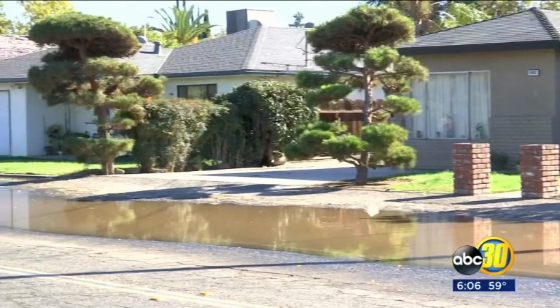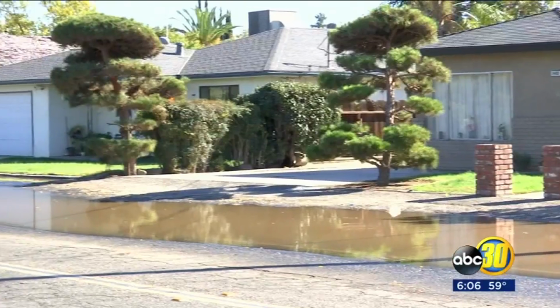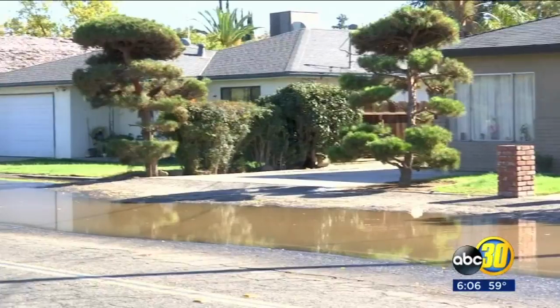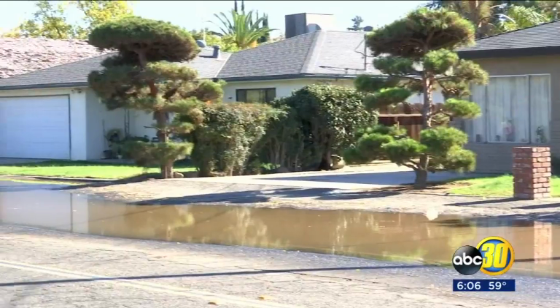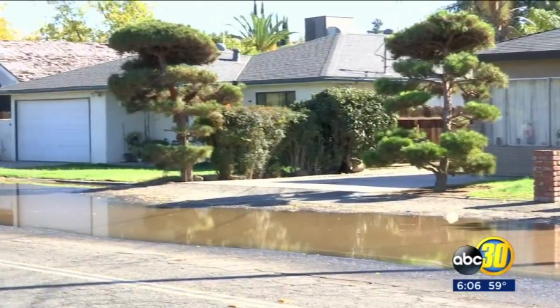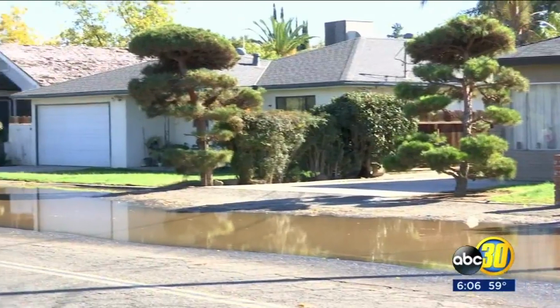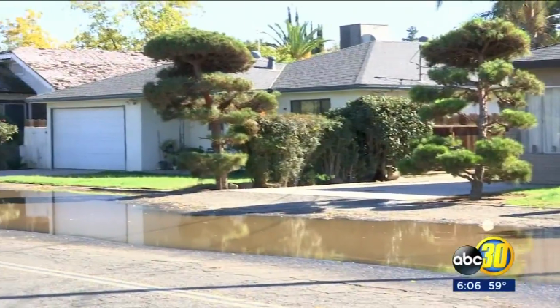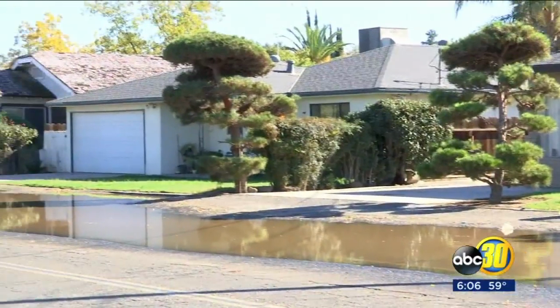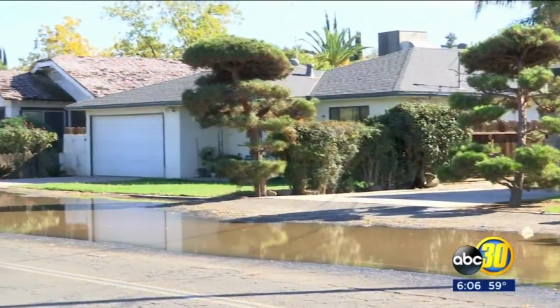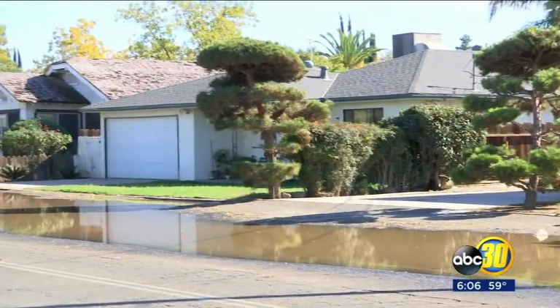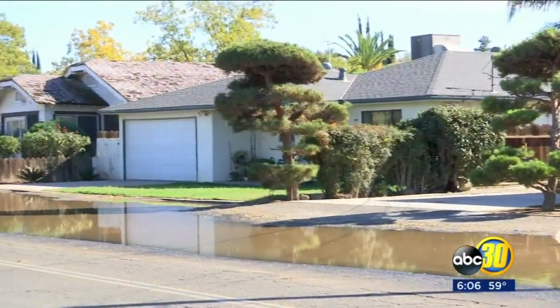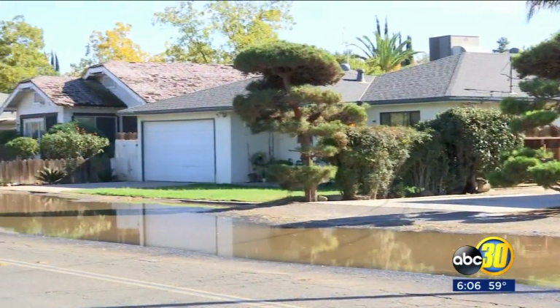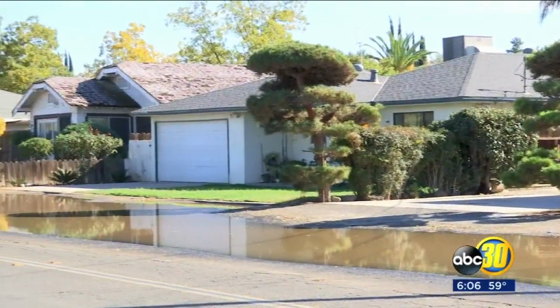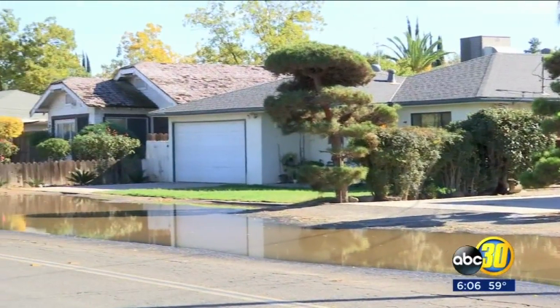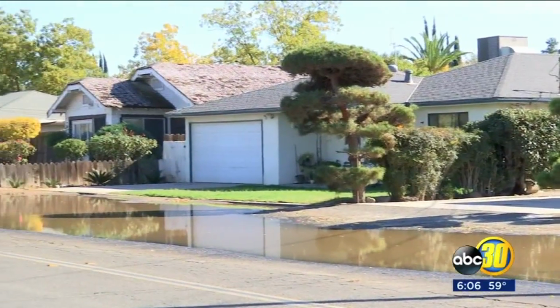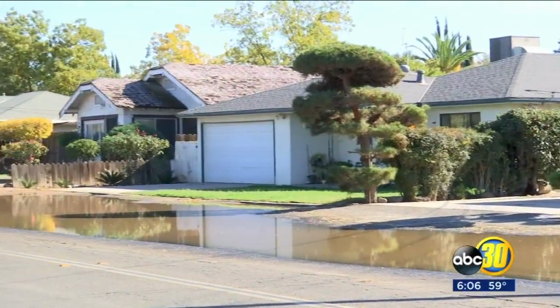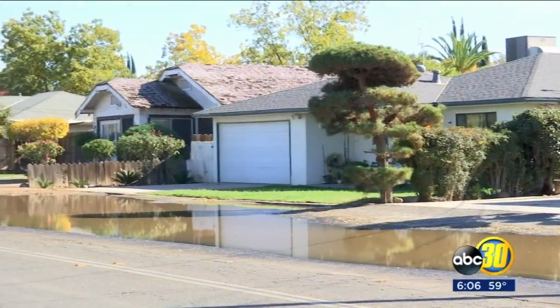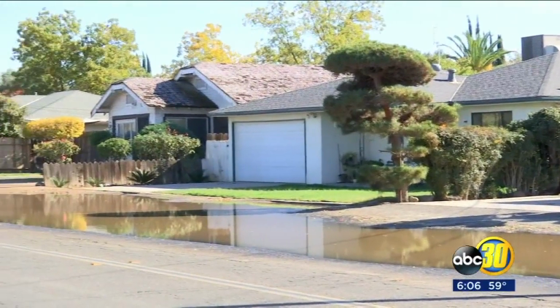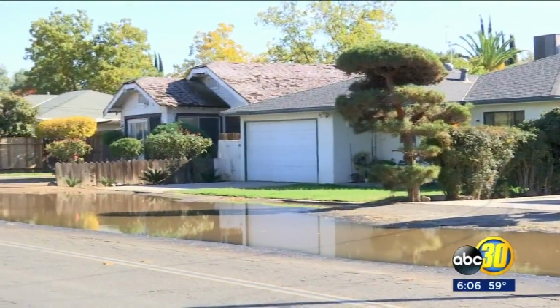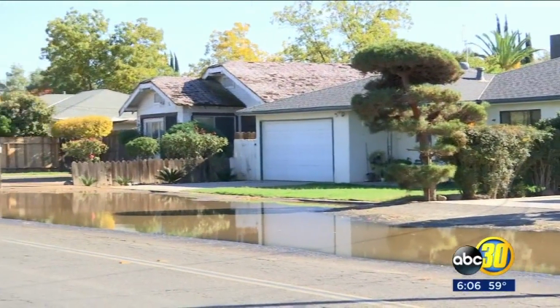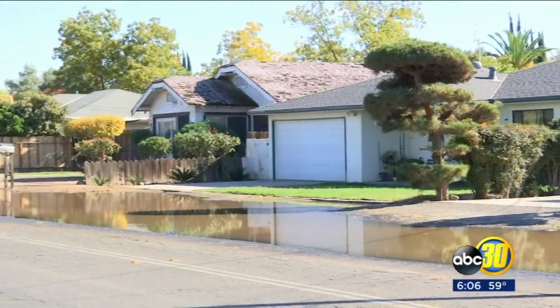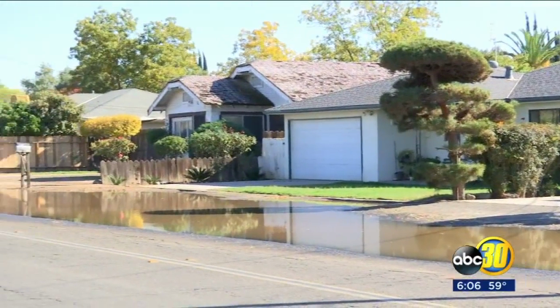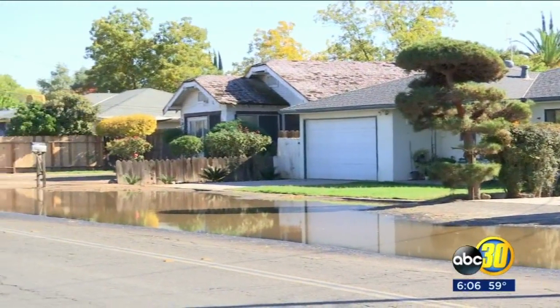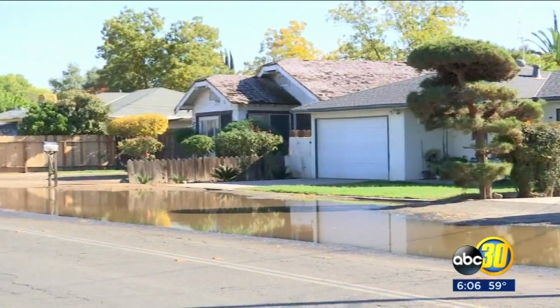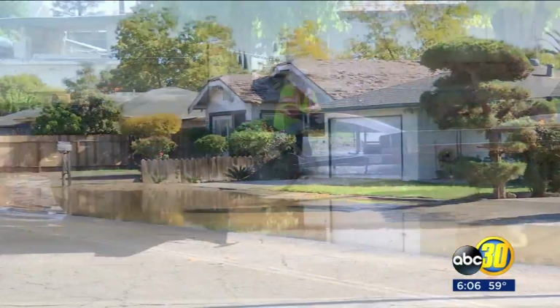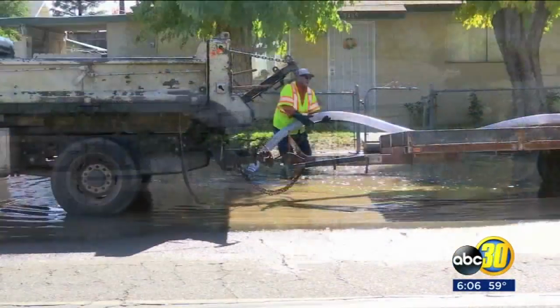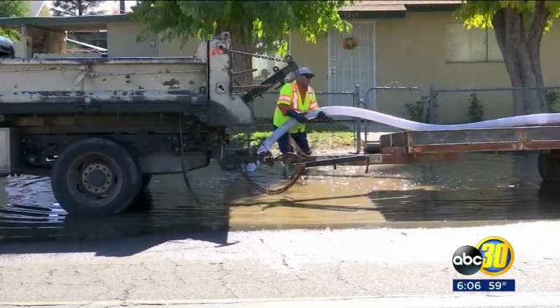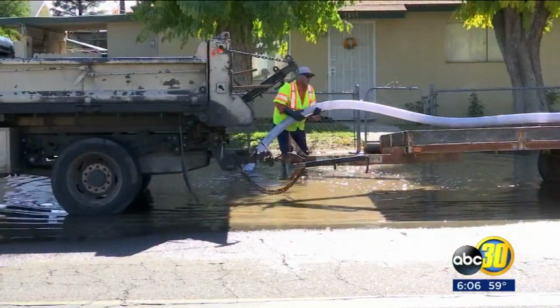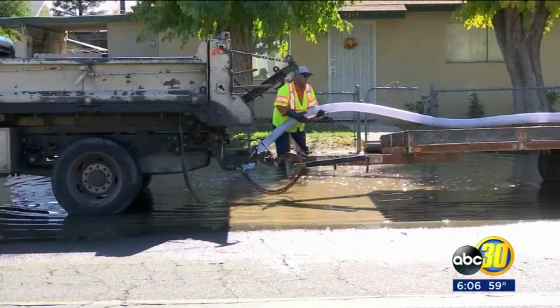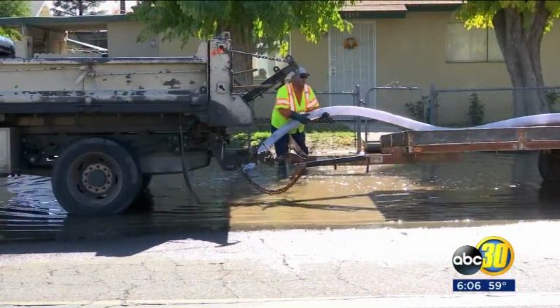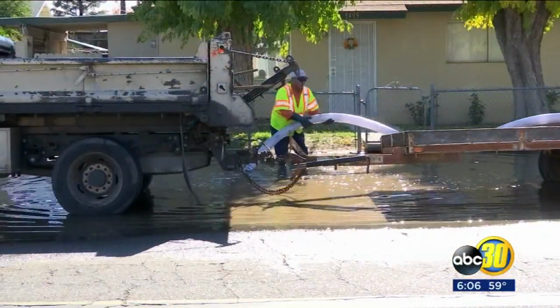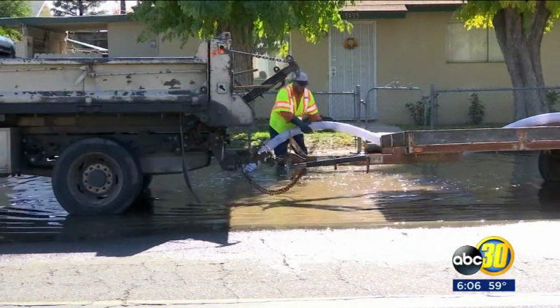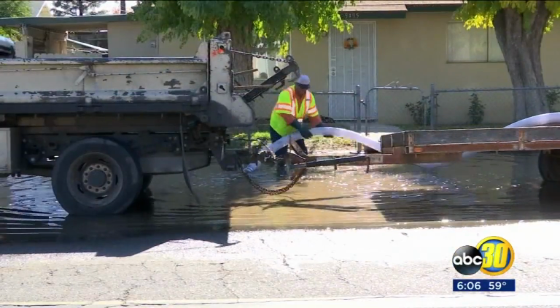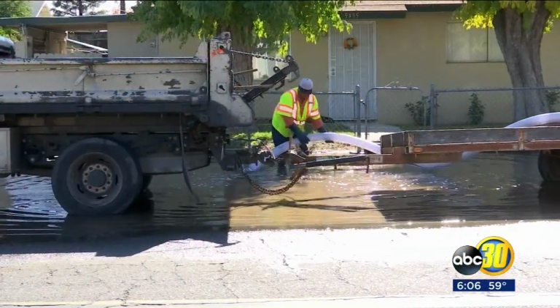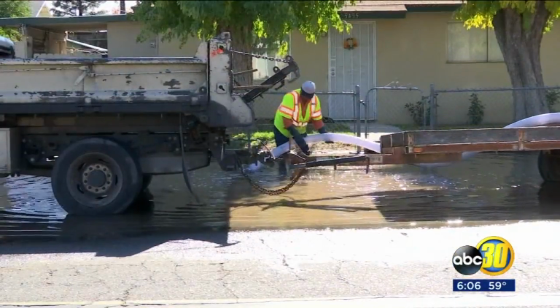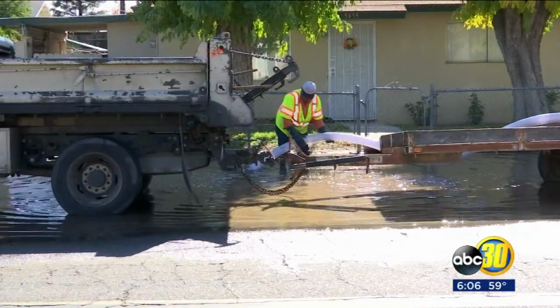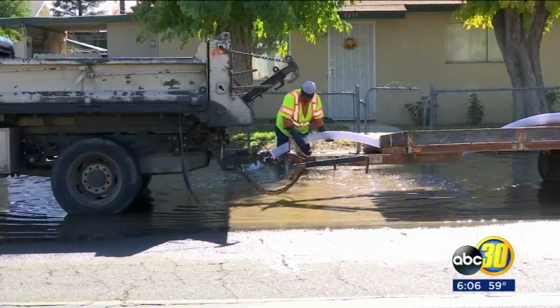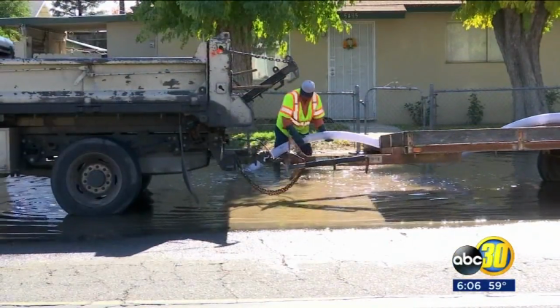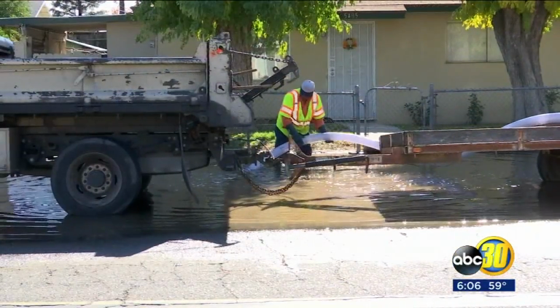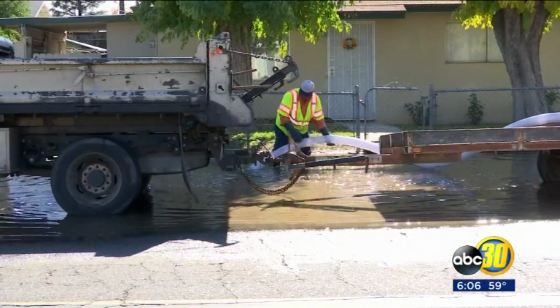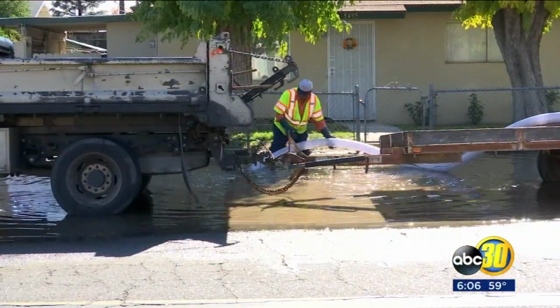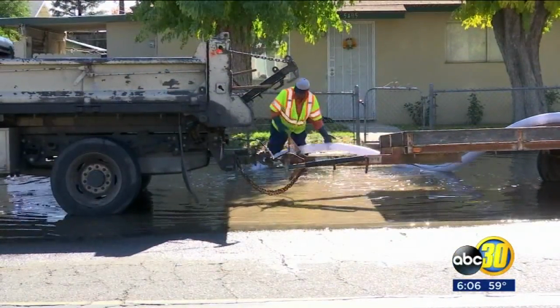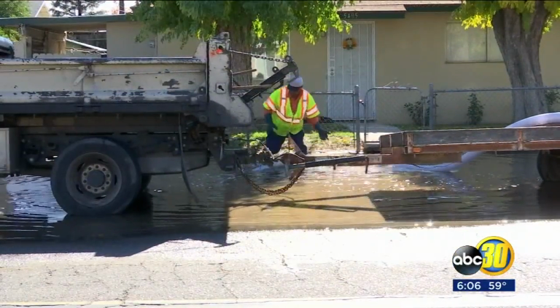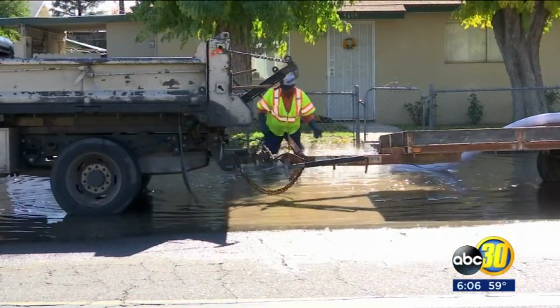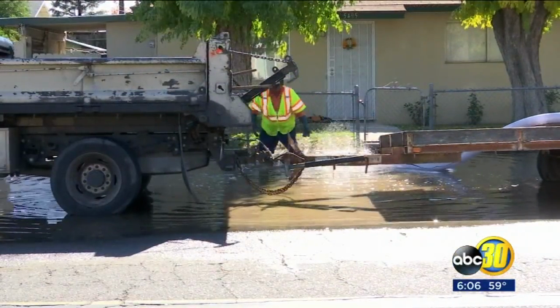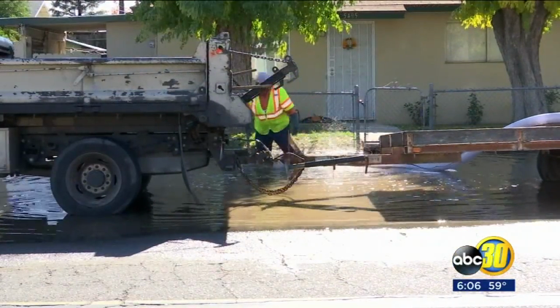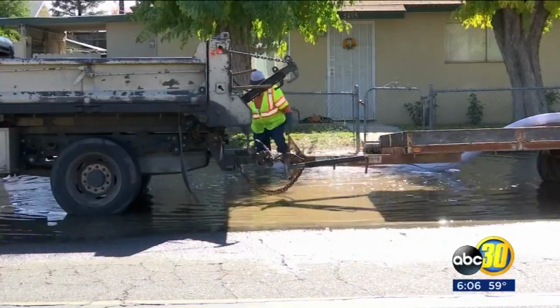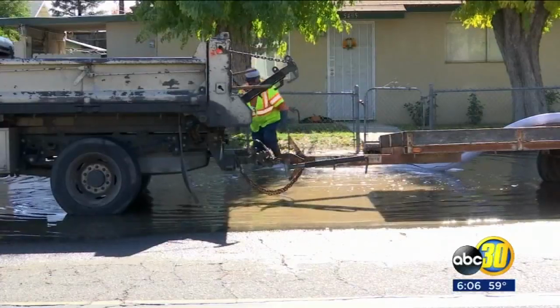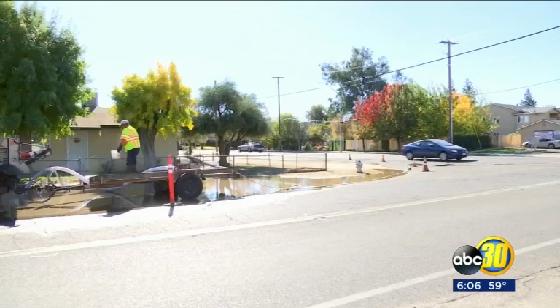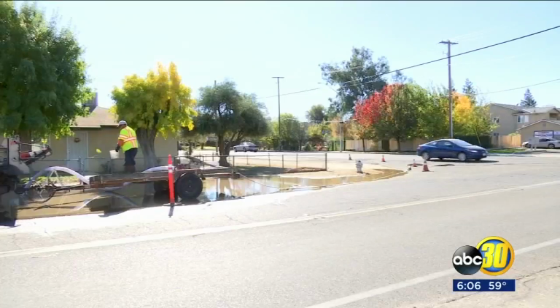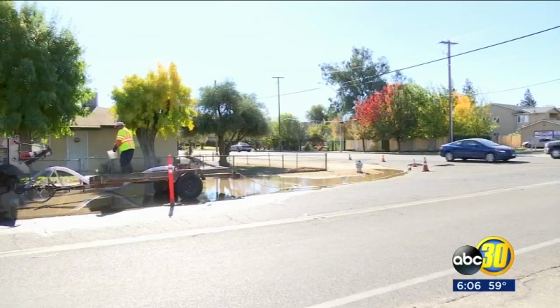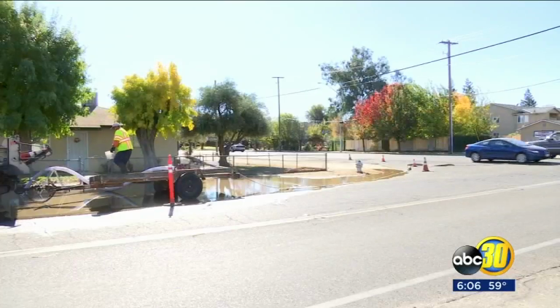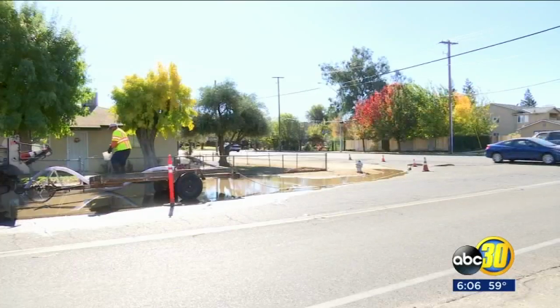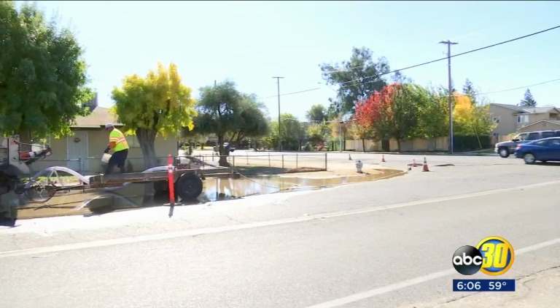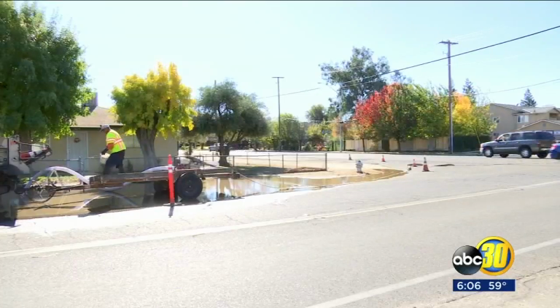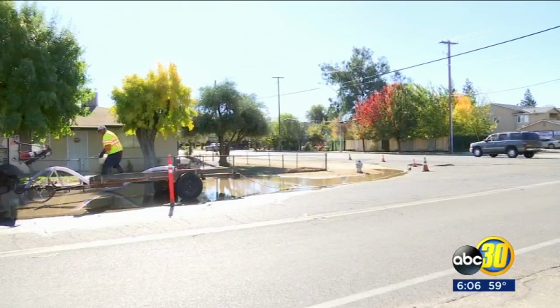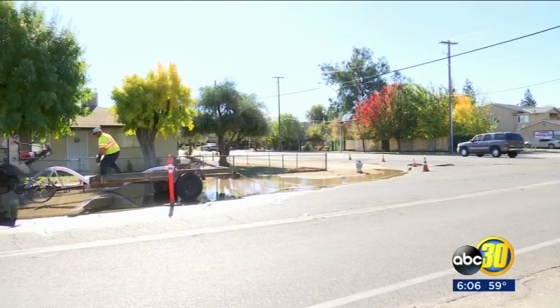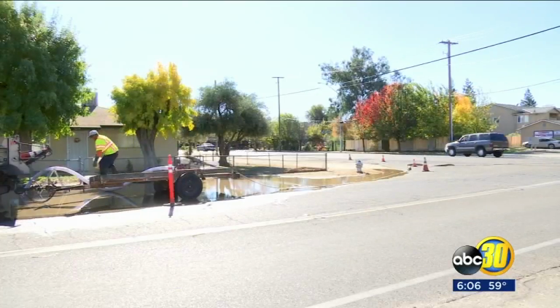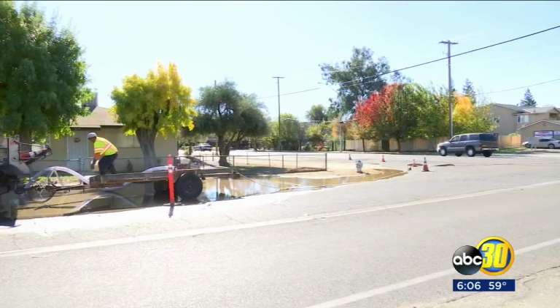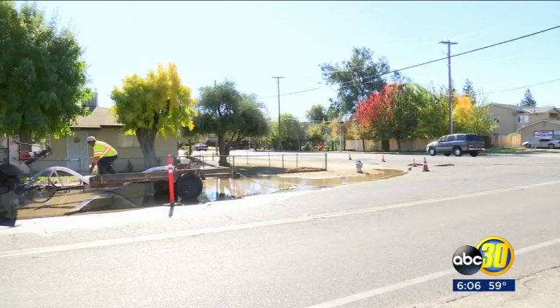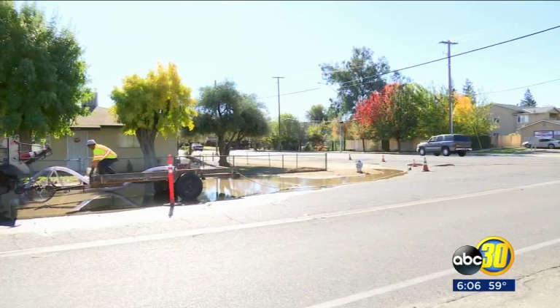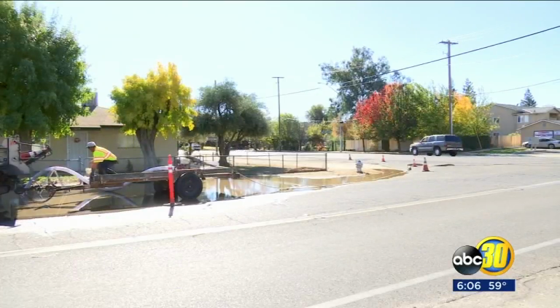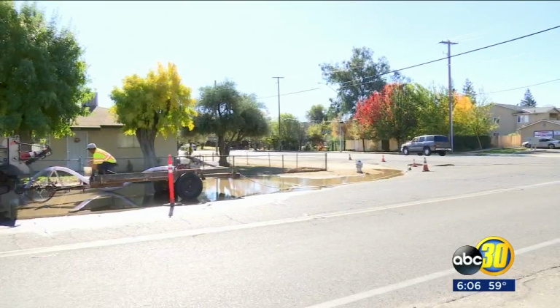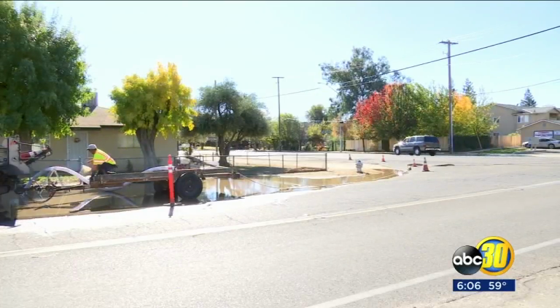The rain also left its mark. We also had a little bit of localized flooding south of Shaw Avenue on Polk.